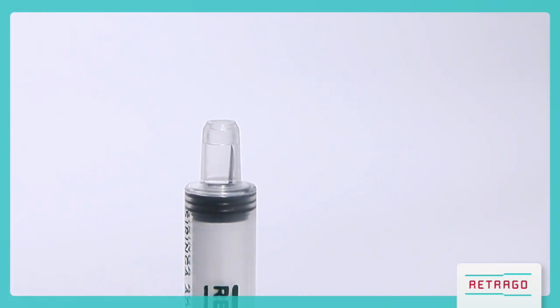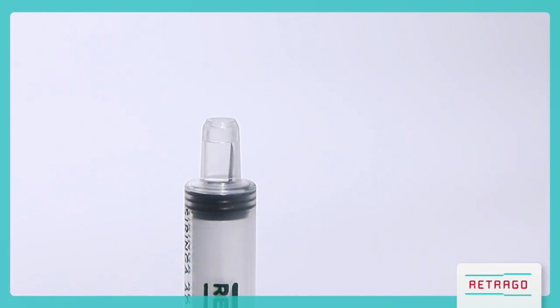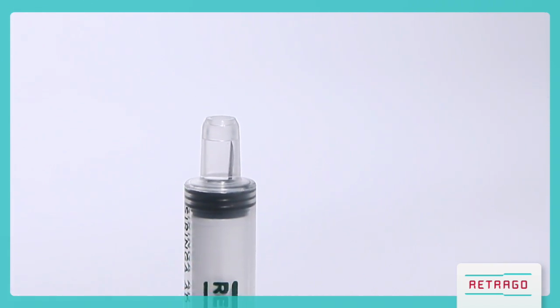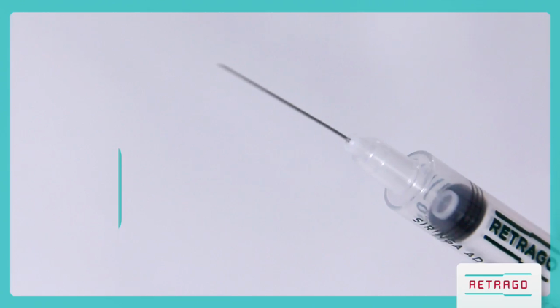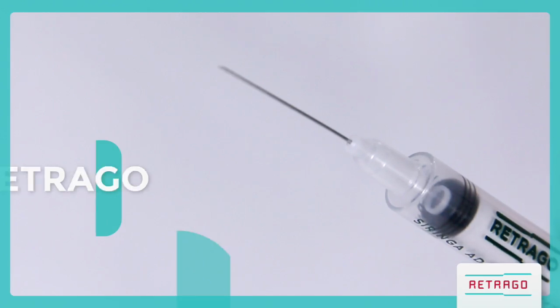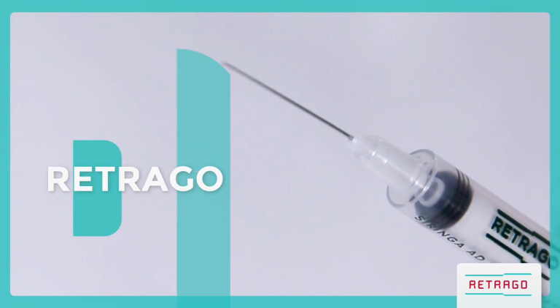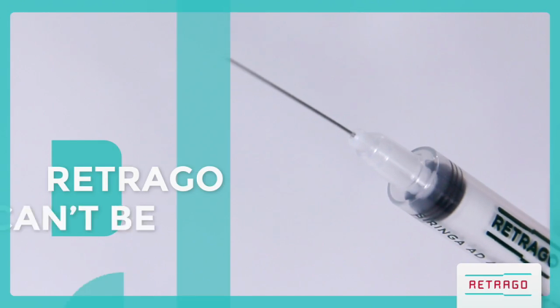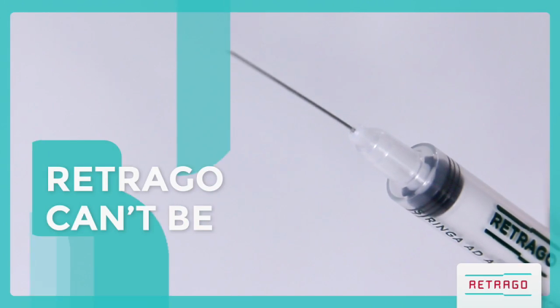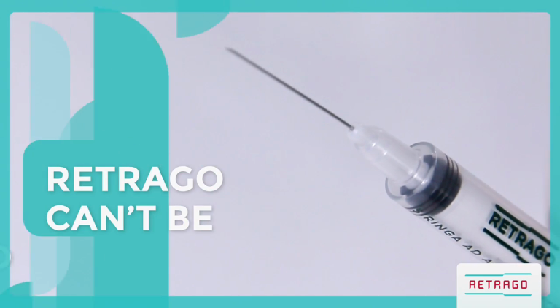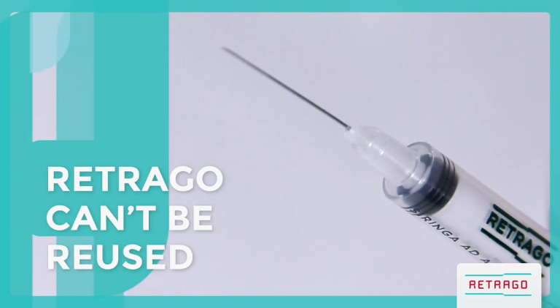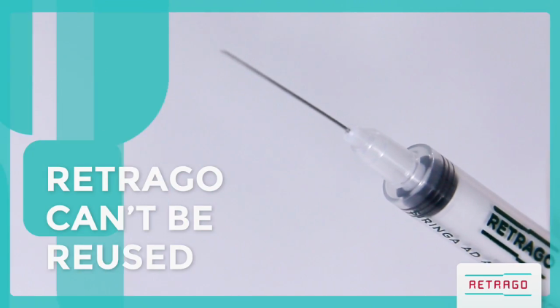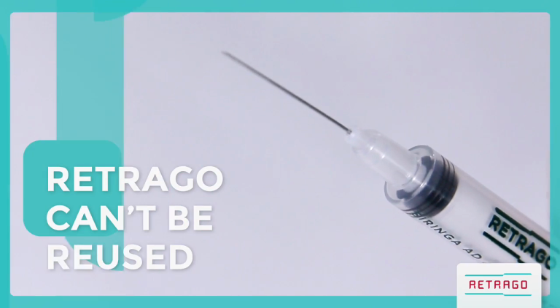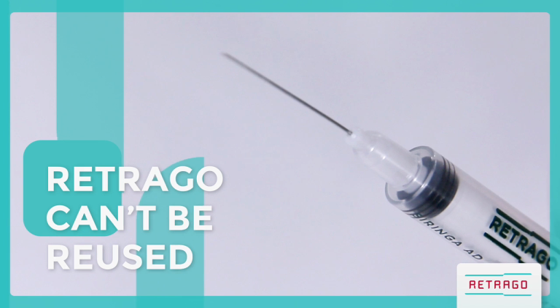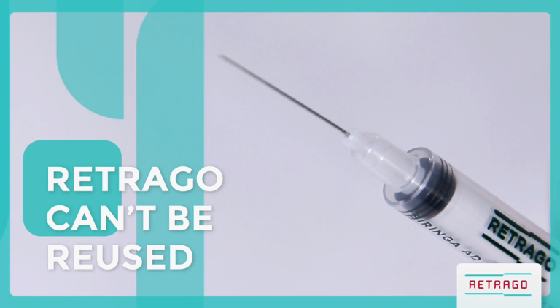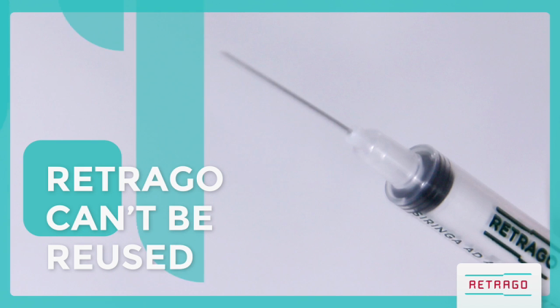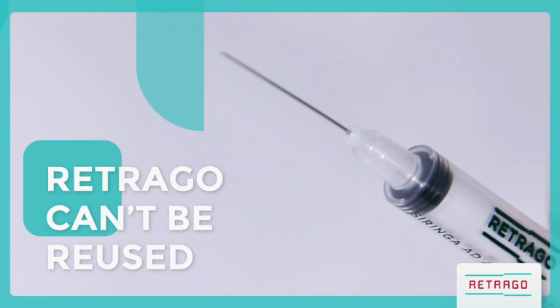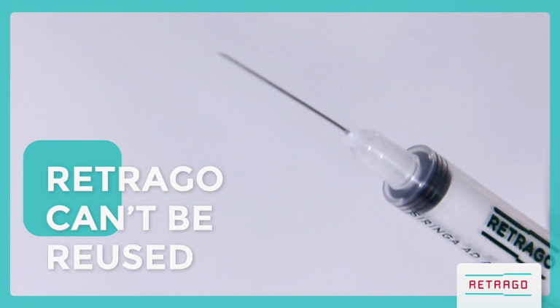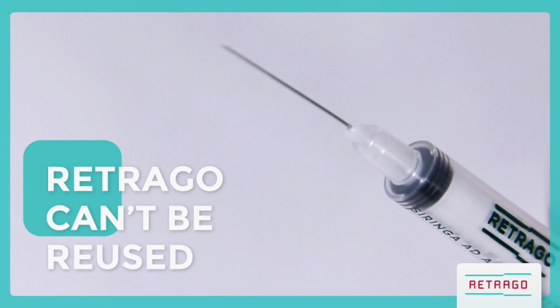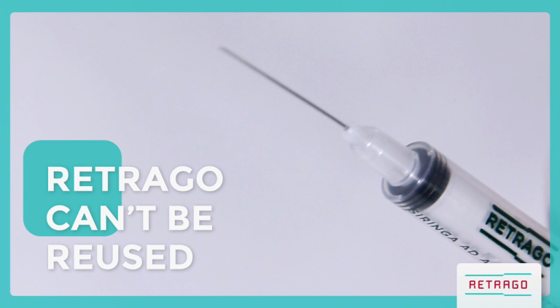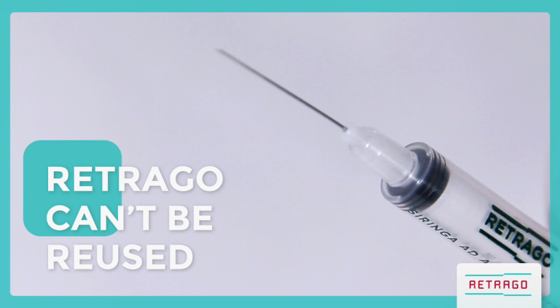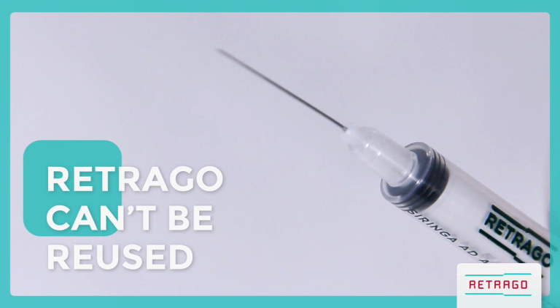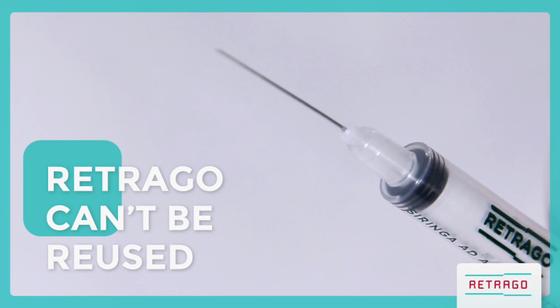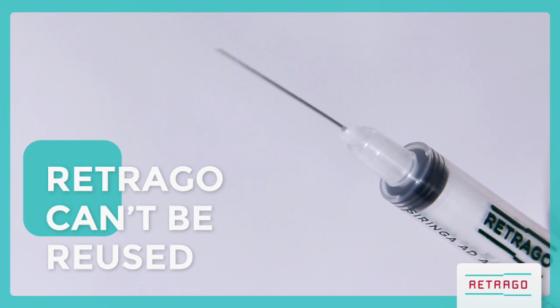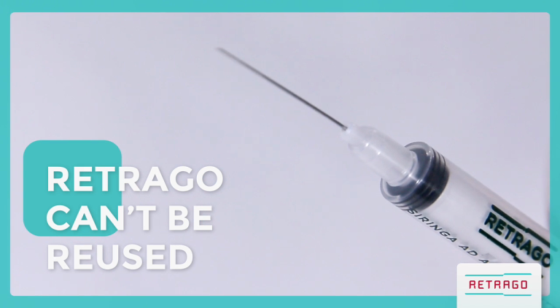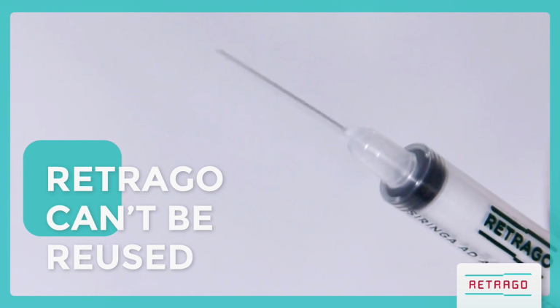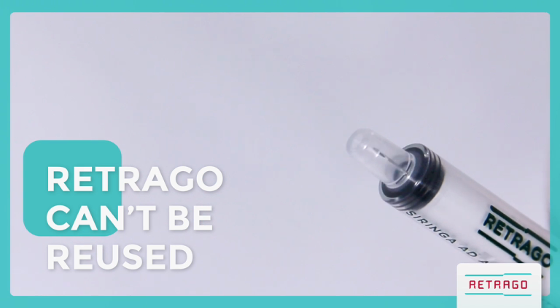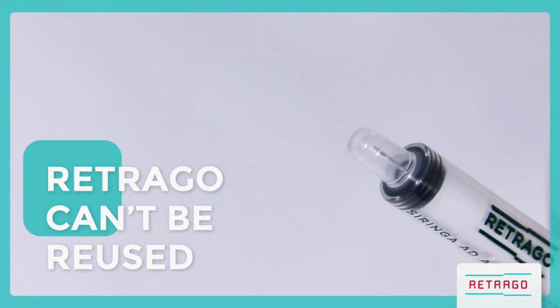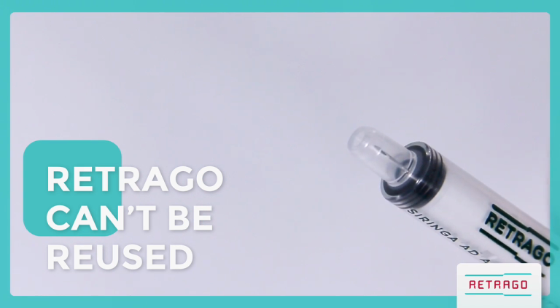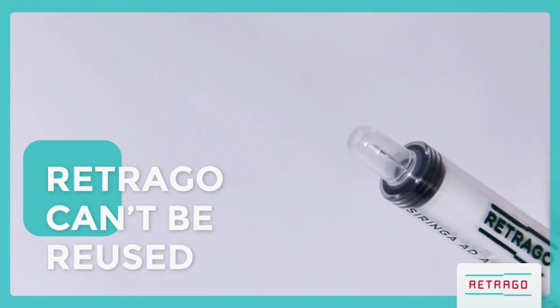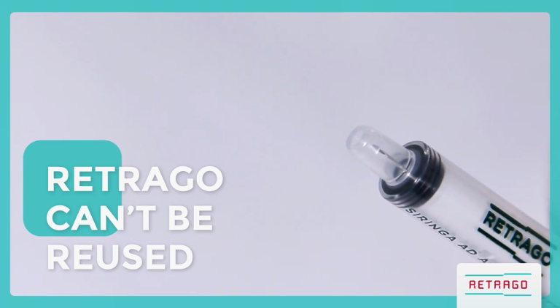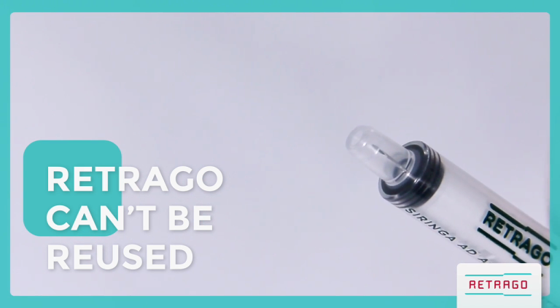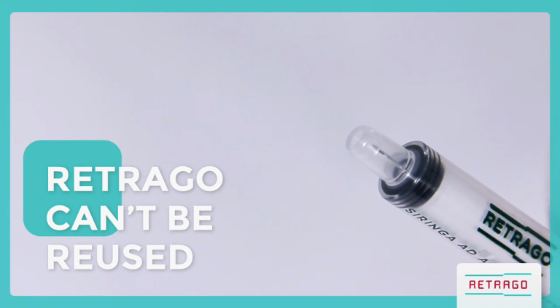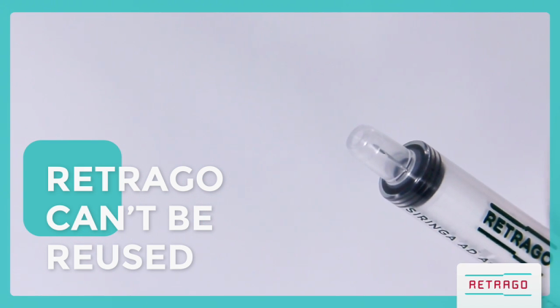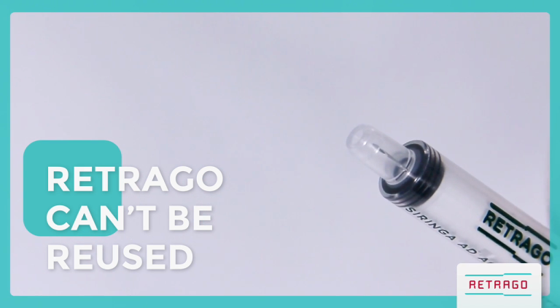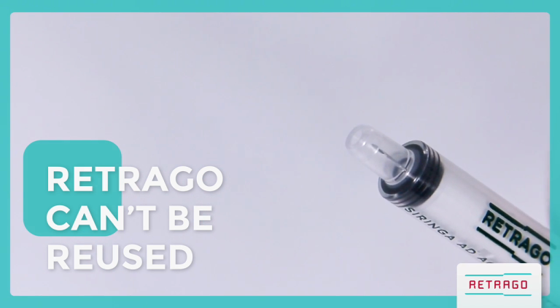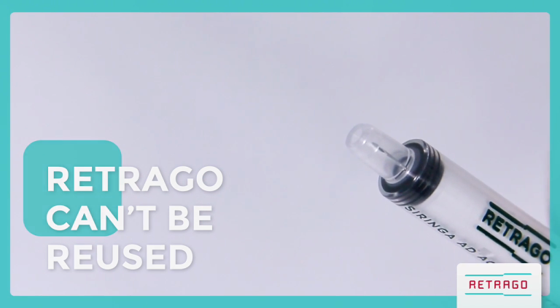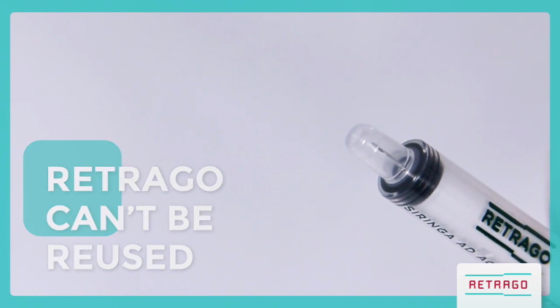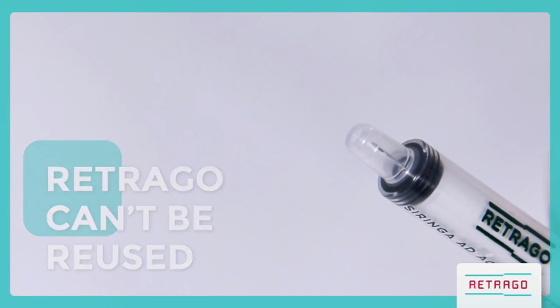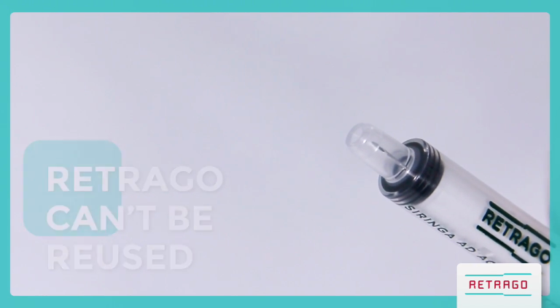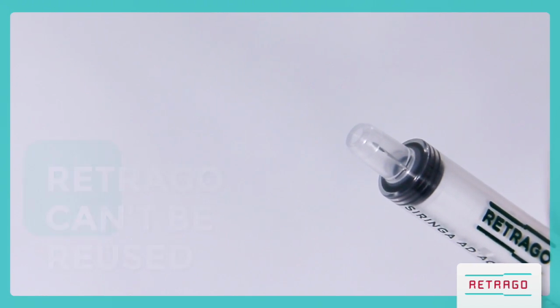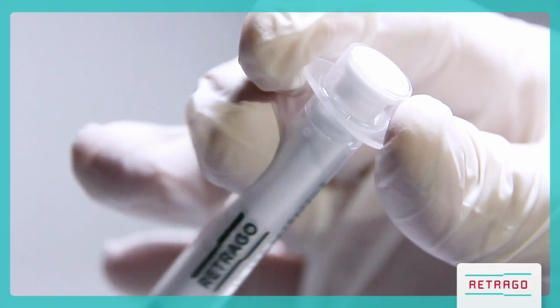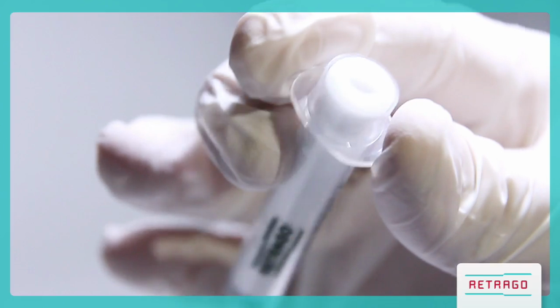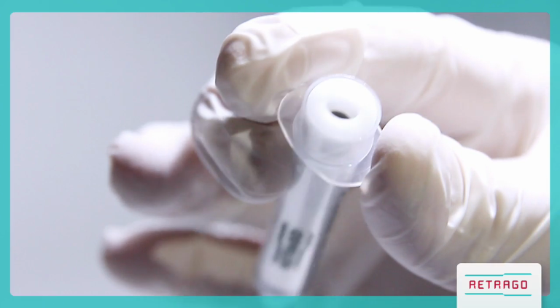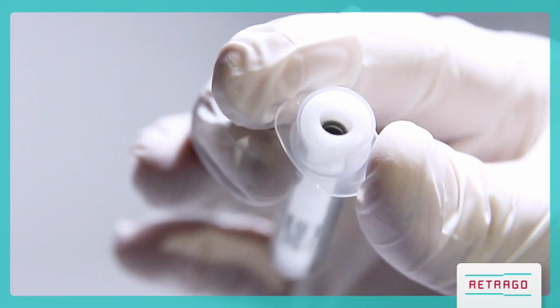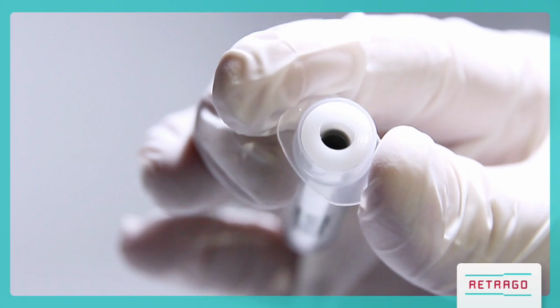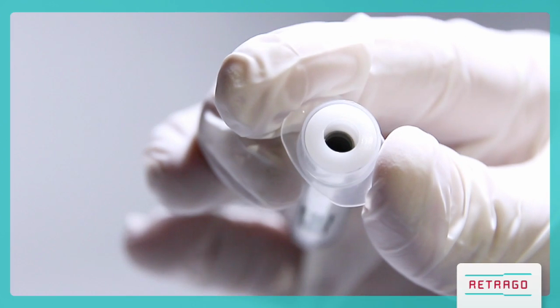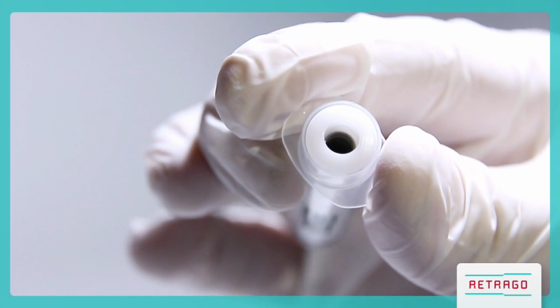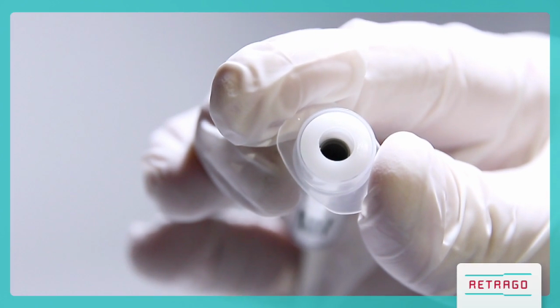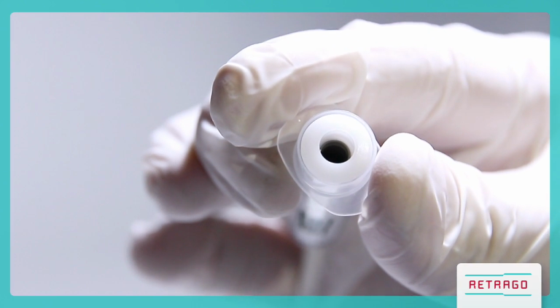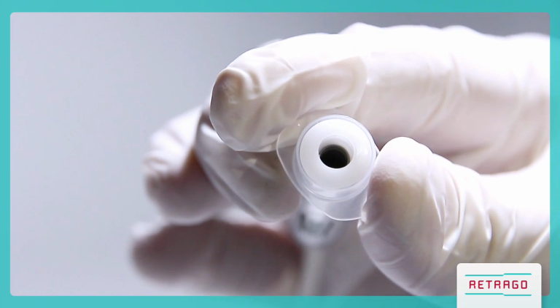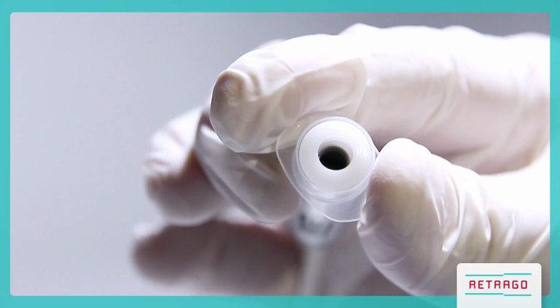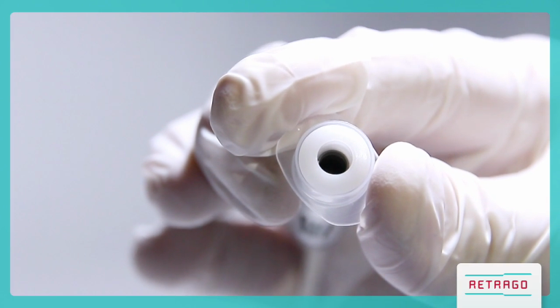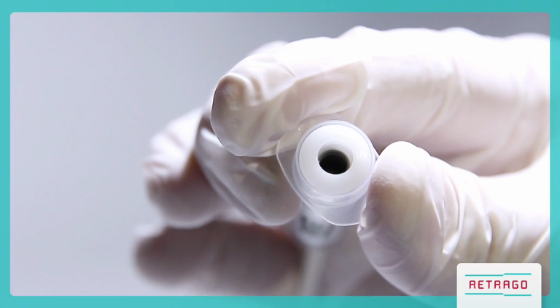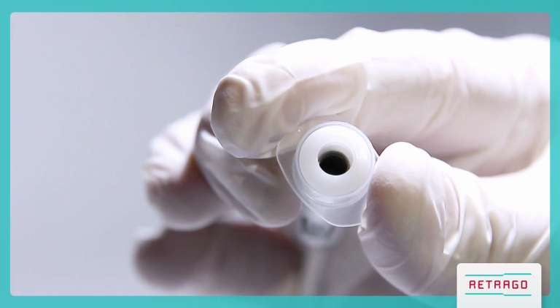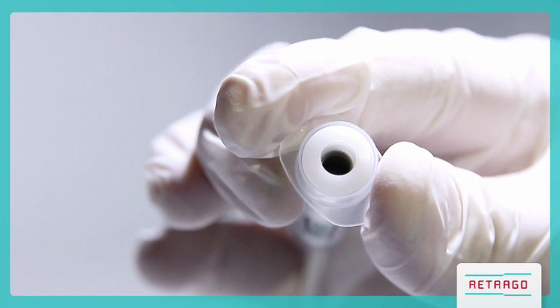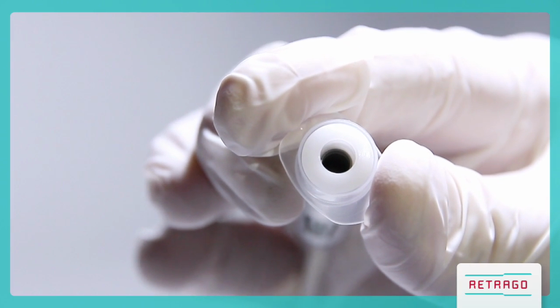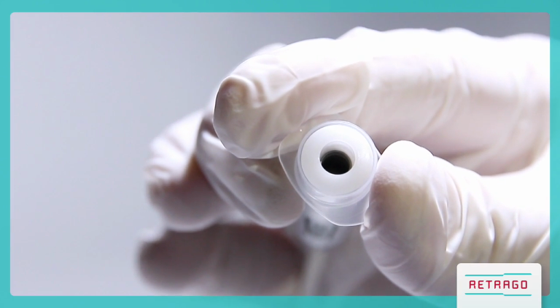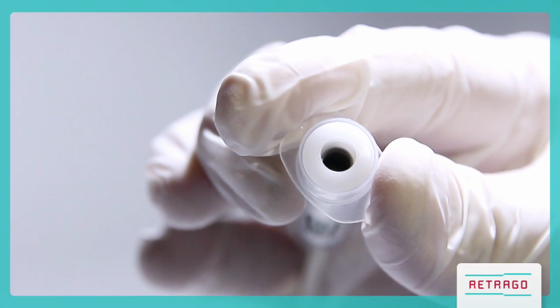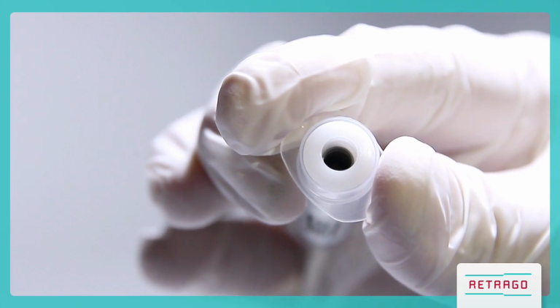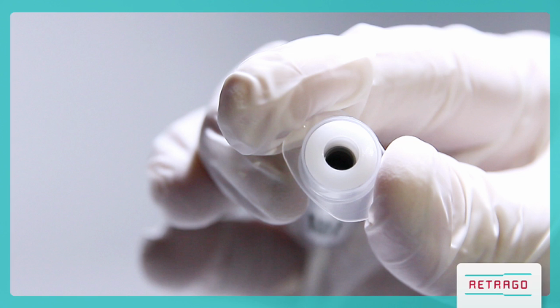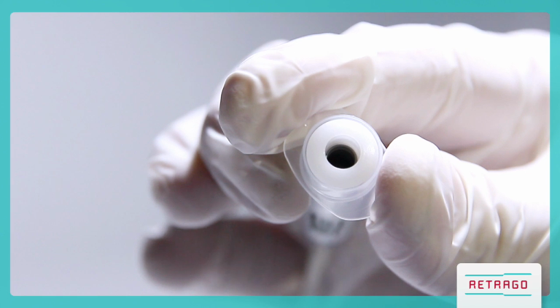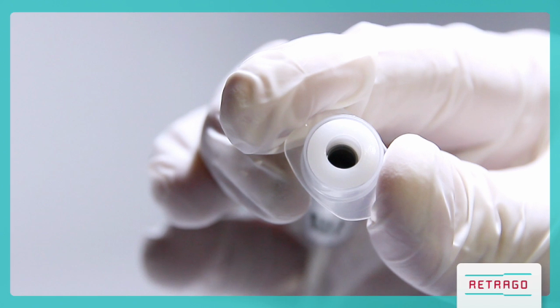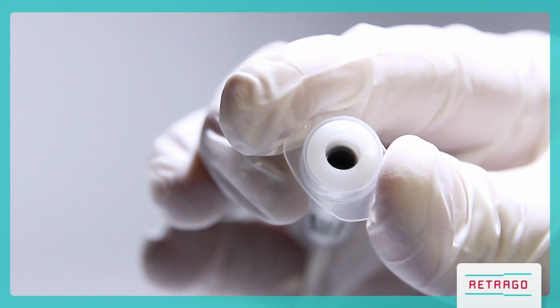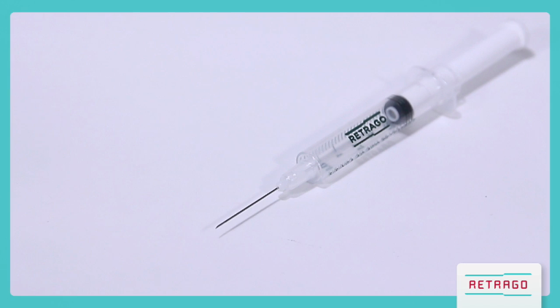Retrago cannot be reused. It has a built-in safety mechanism preventing reuse. After the injection, the plunger is locked into the barrel.